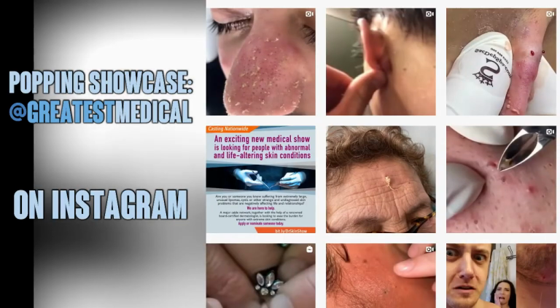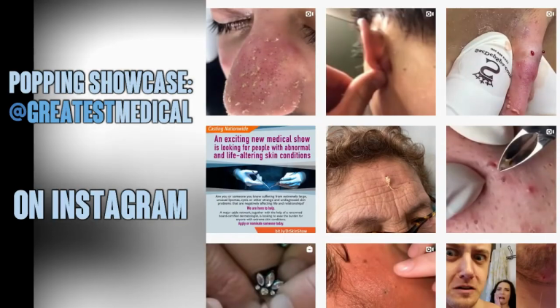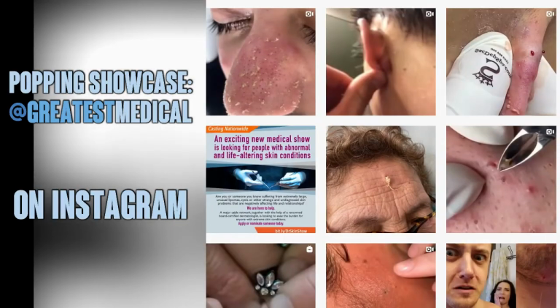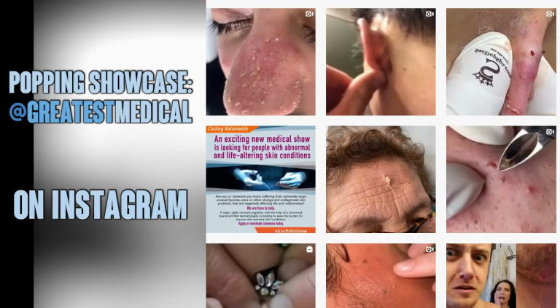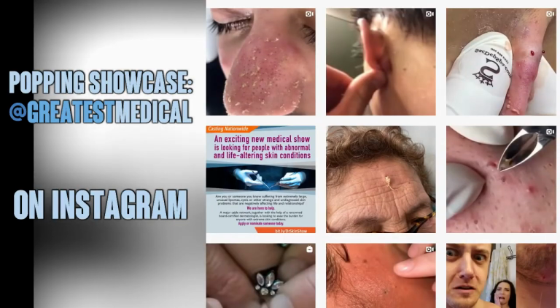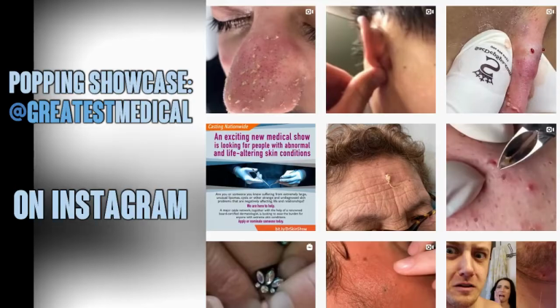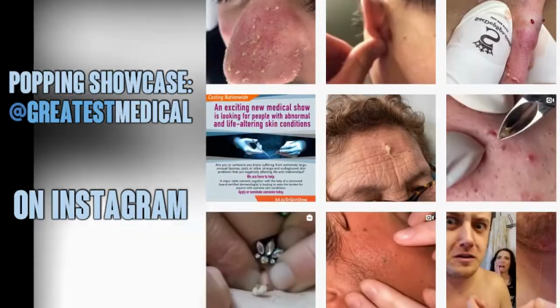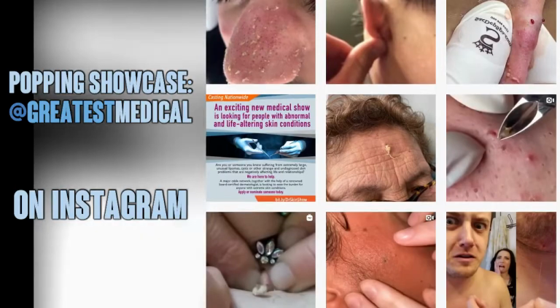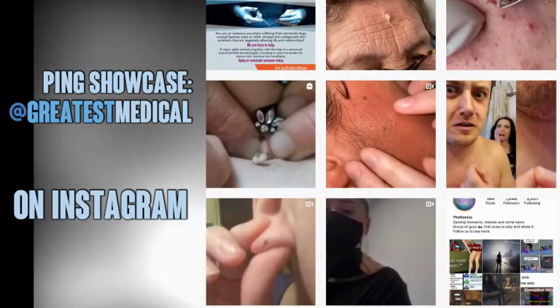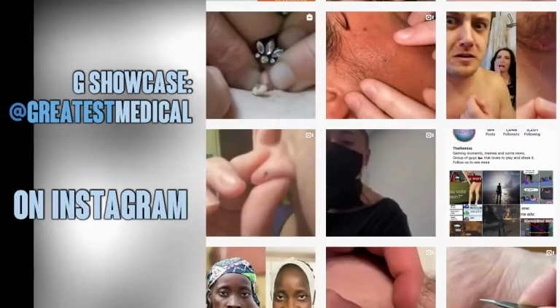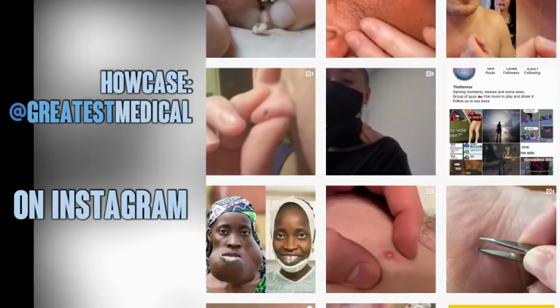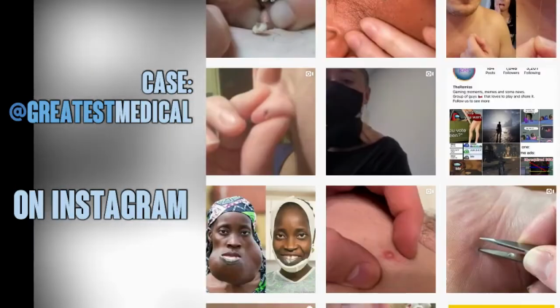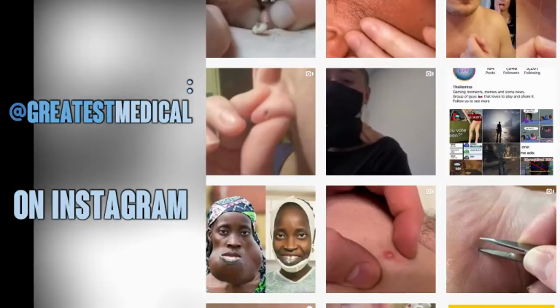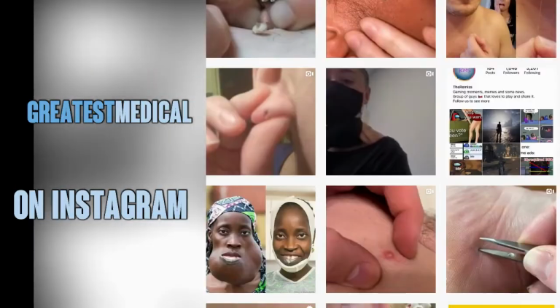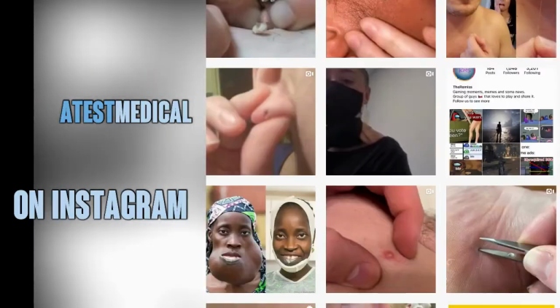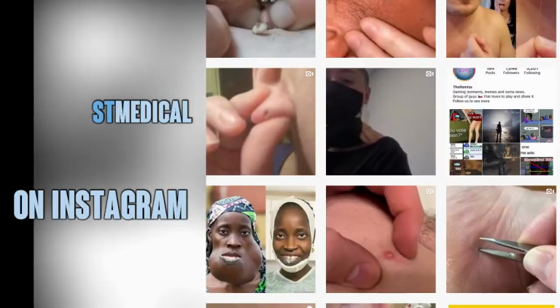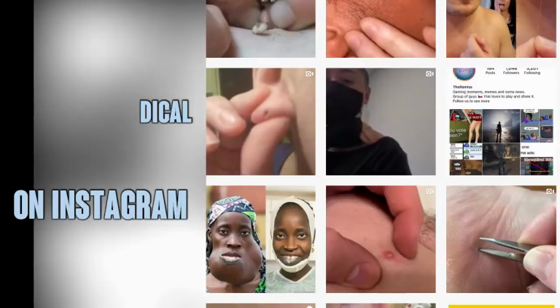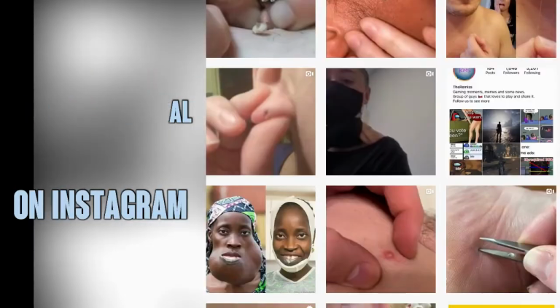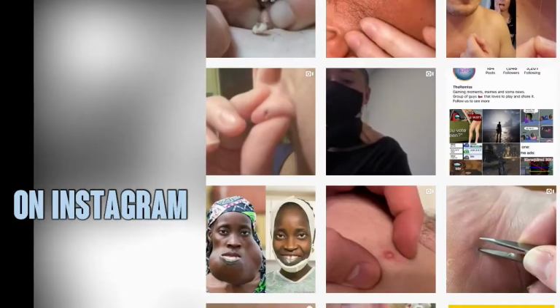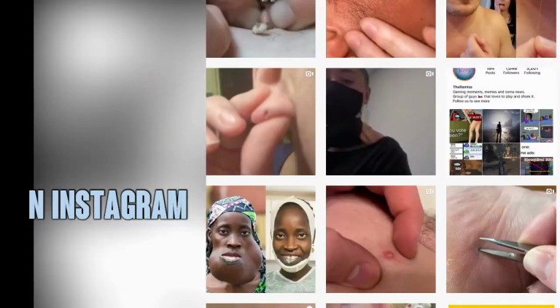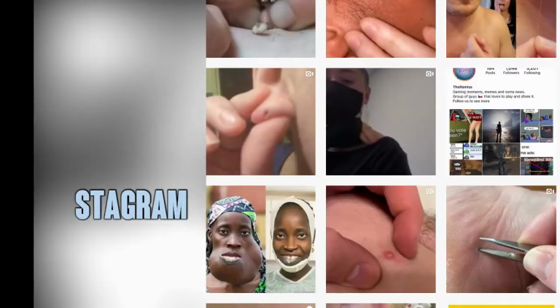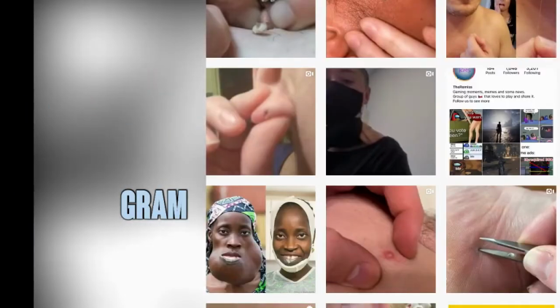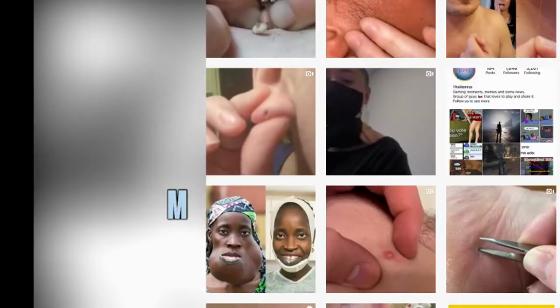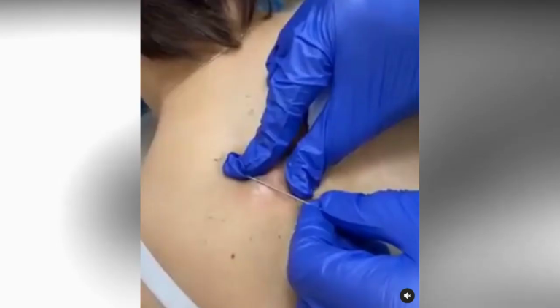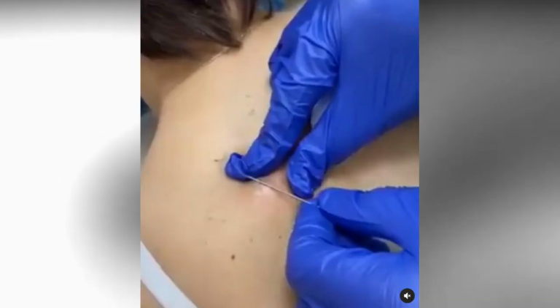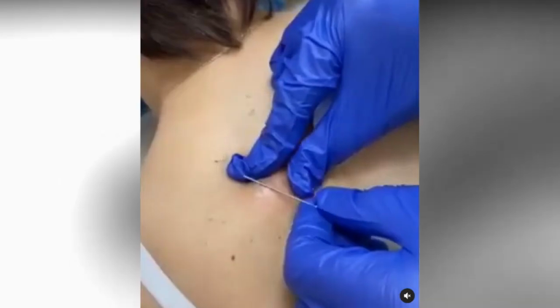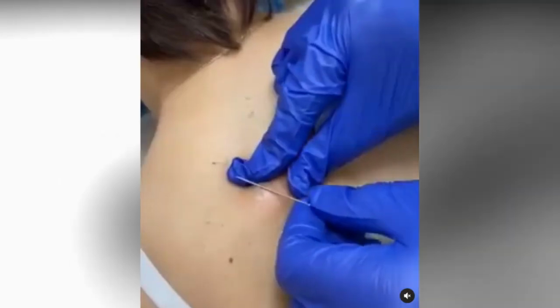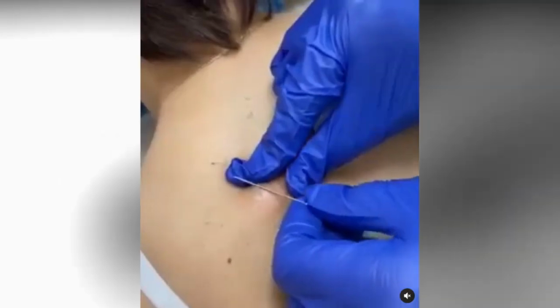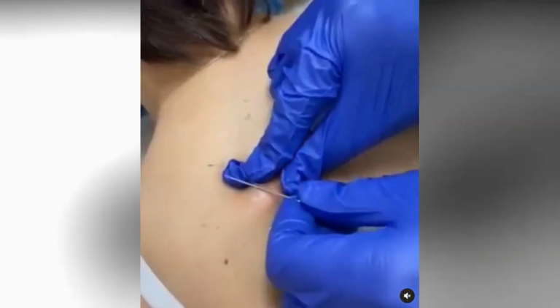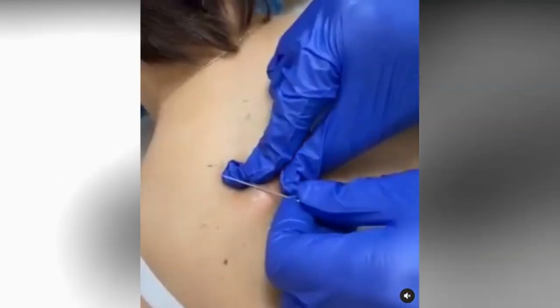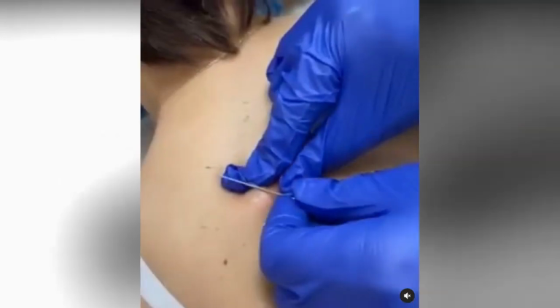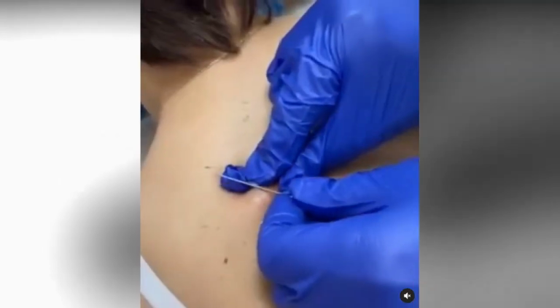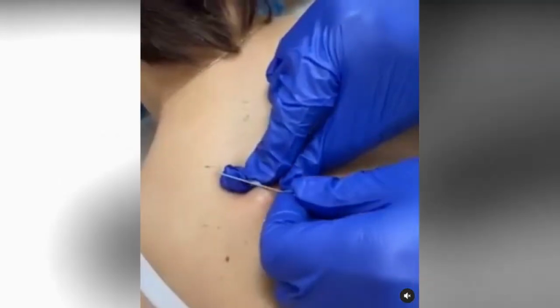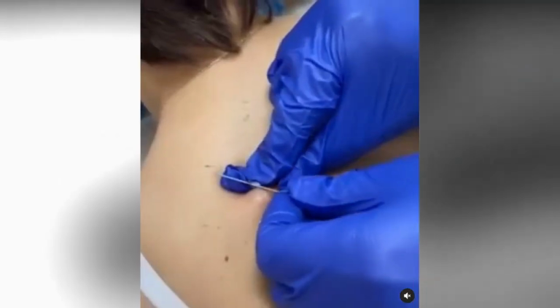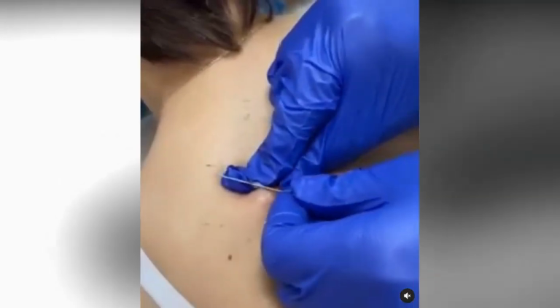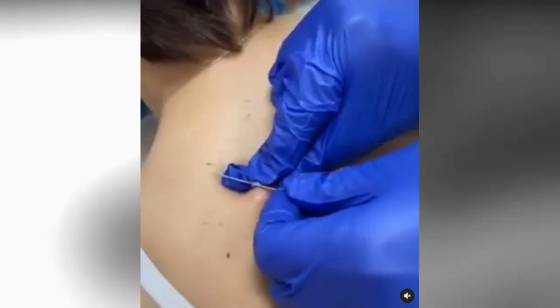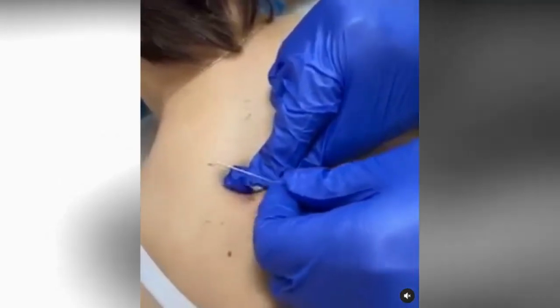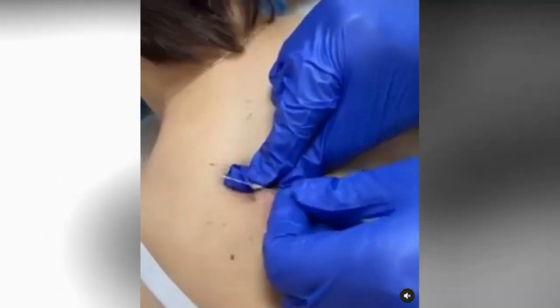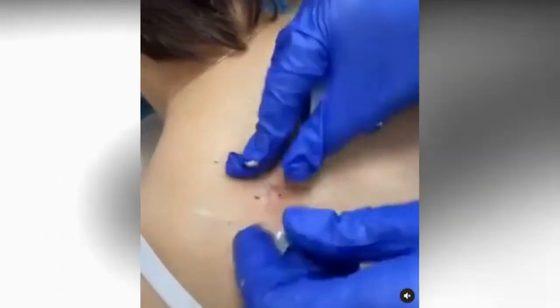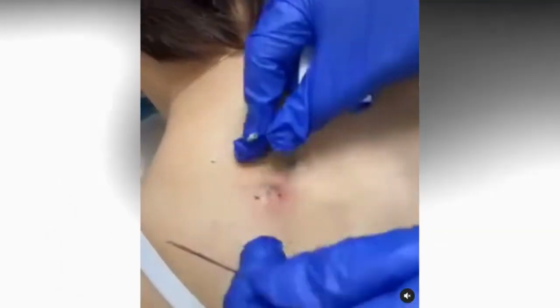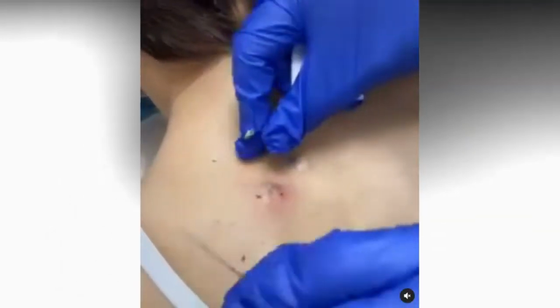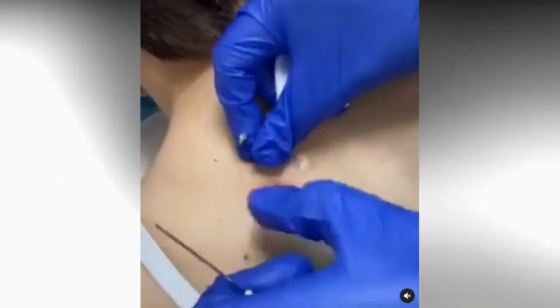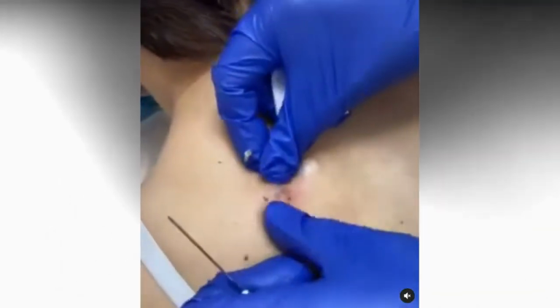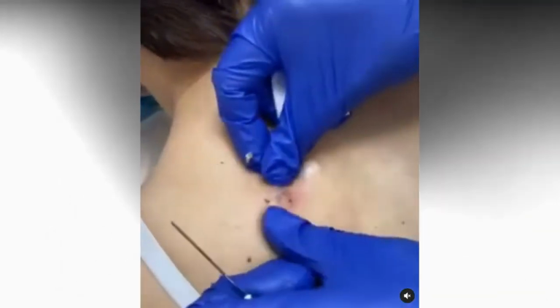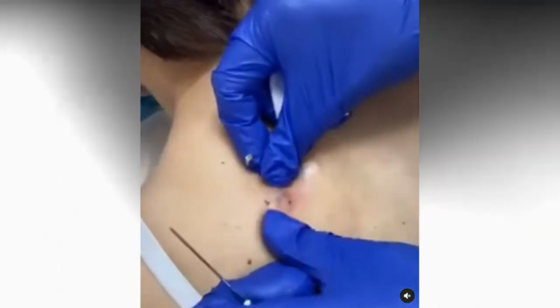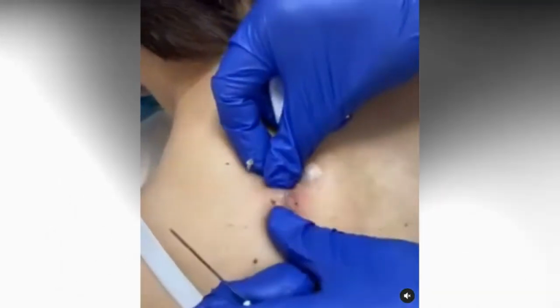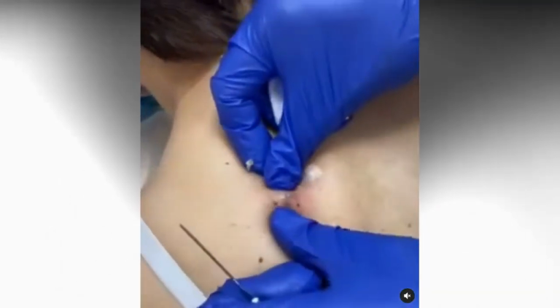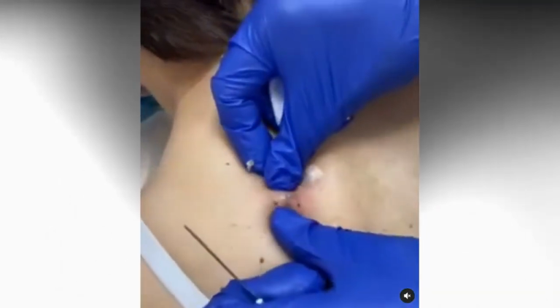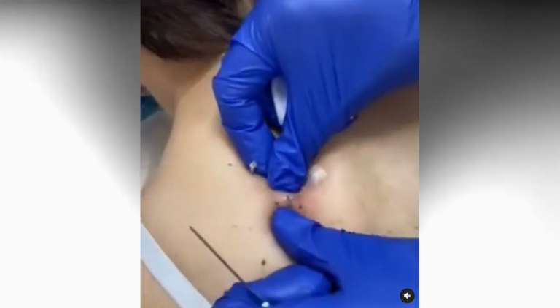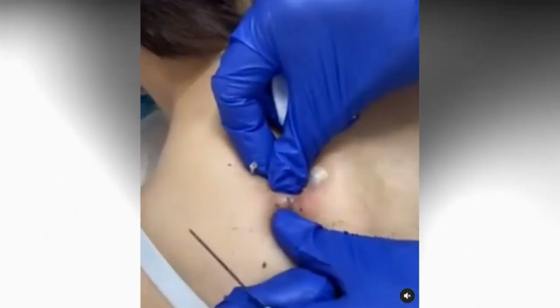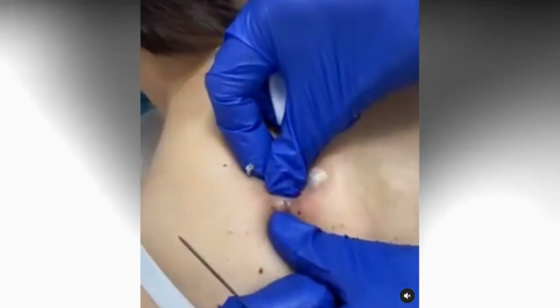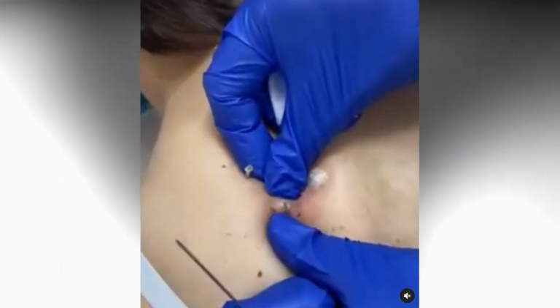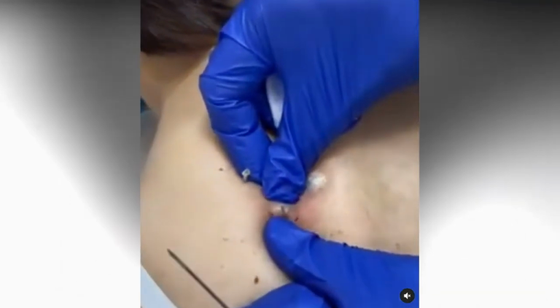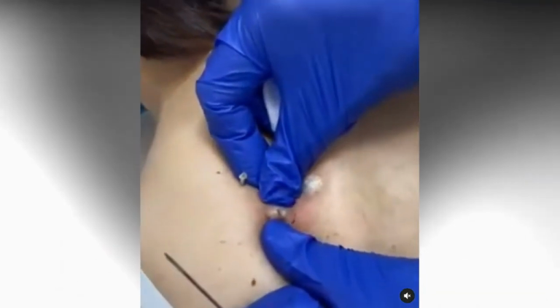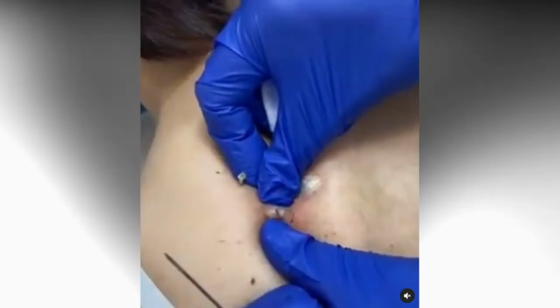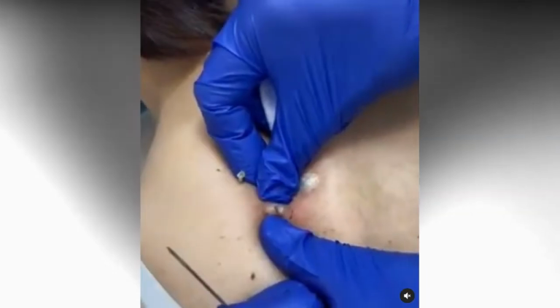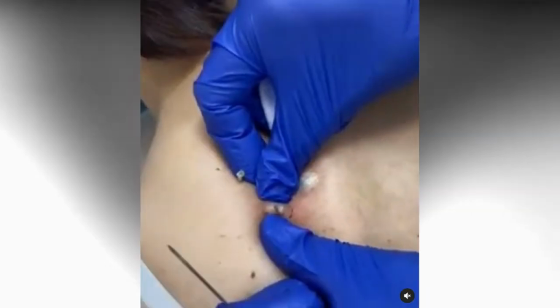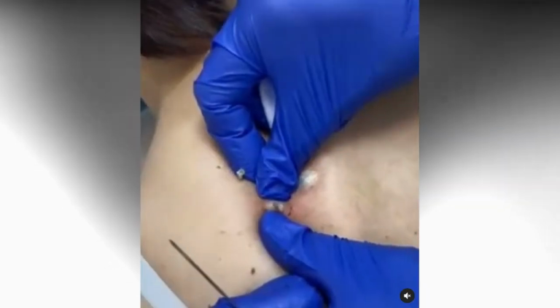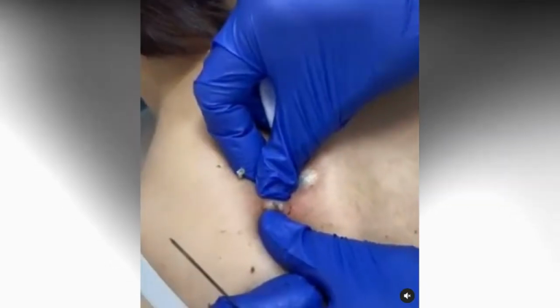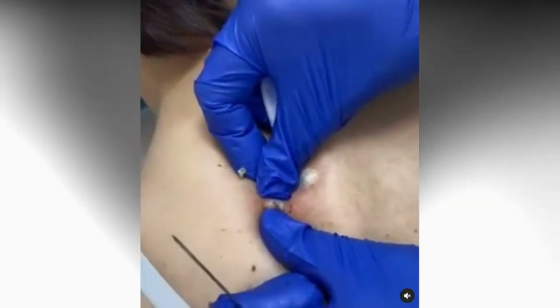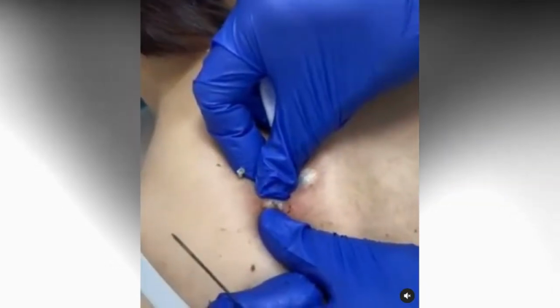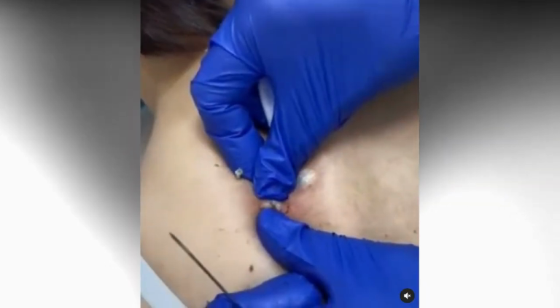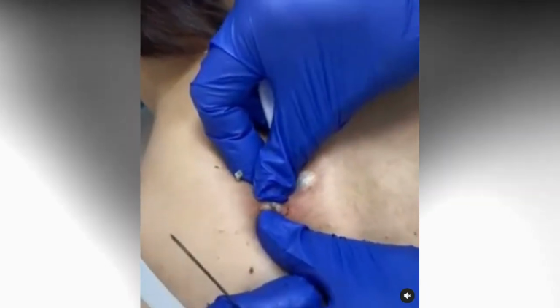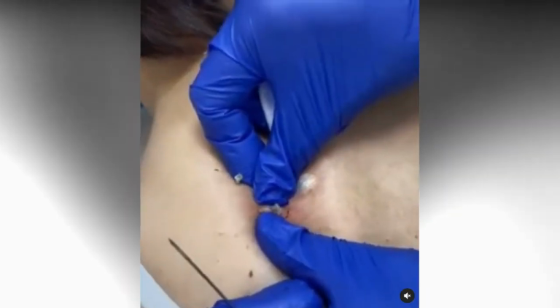Now, let's look at some extractions. First is this great pop from December of 2020. It has over 50,000 views.